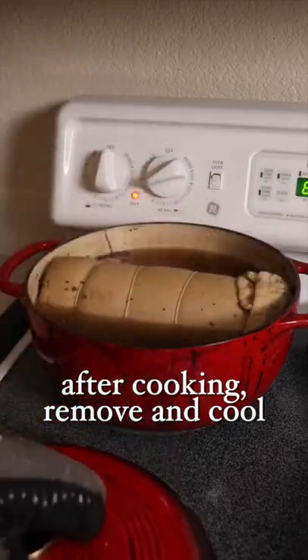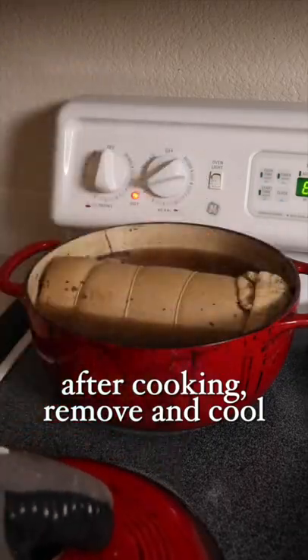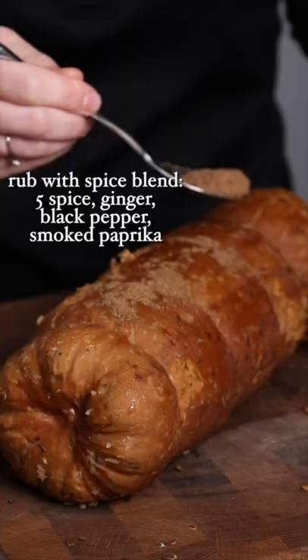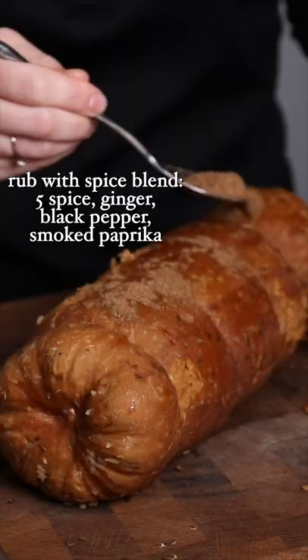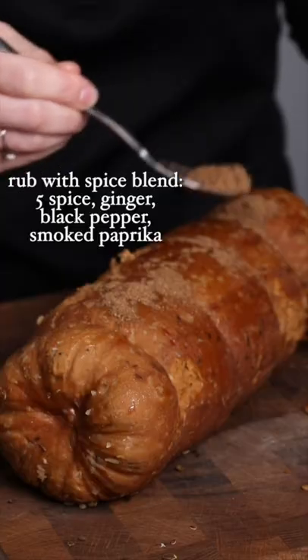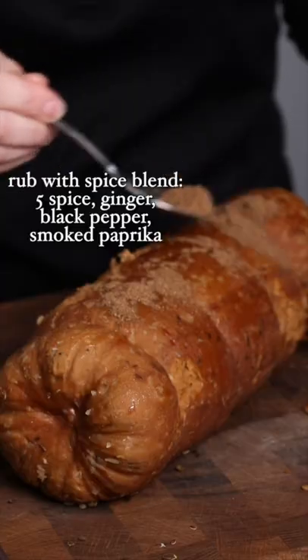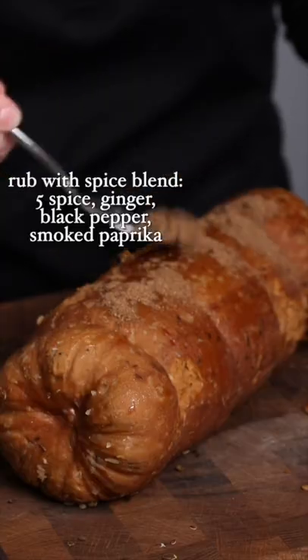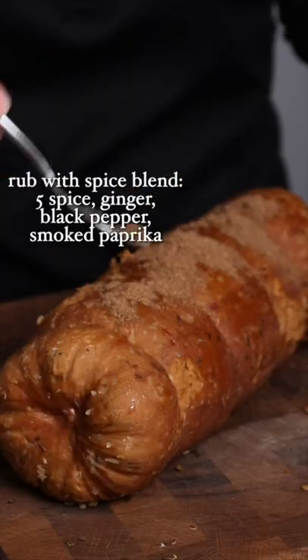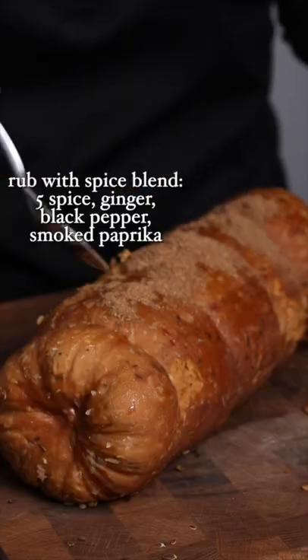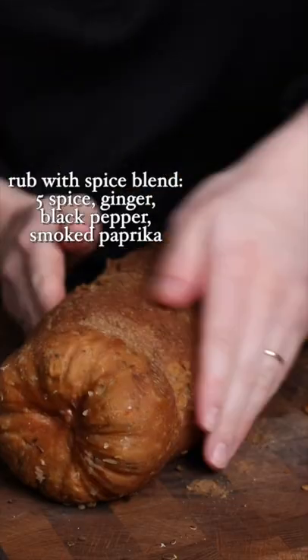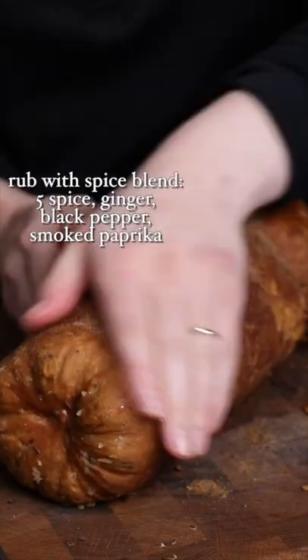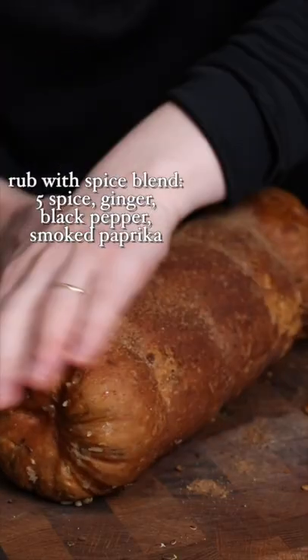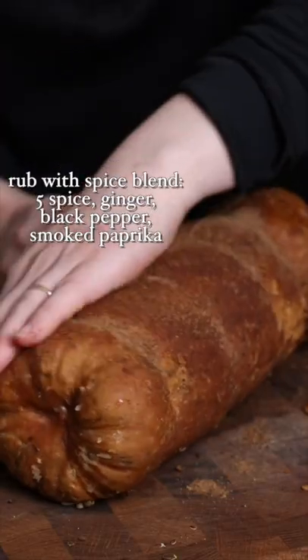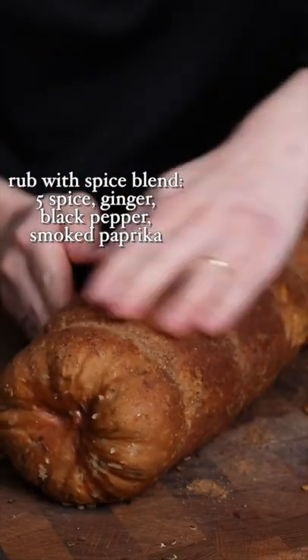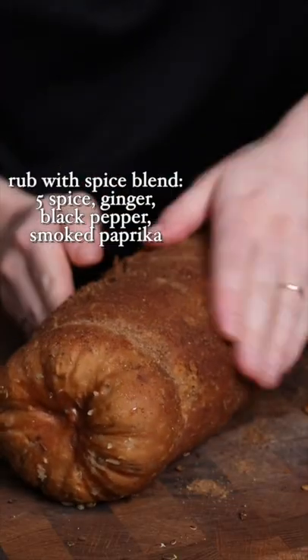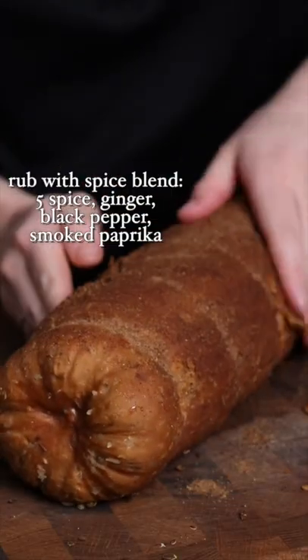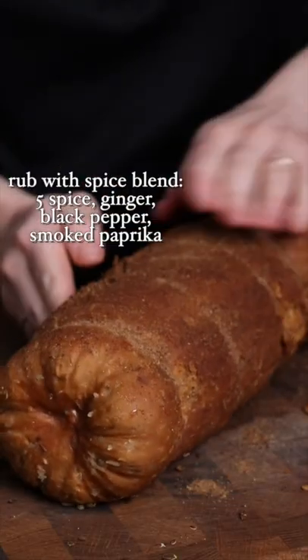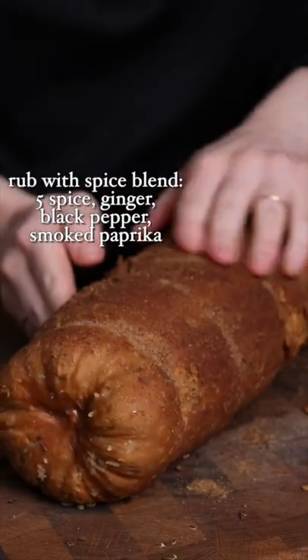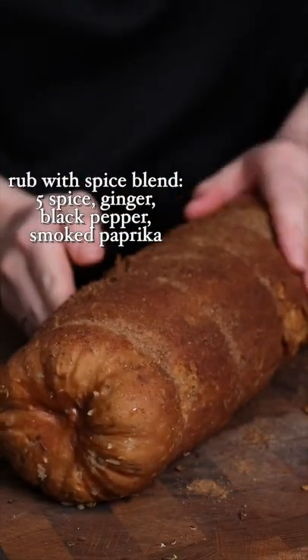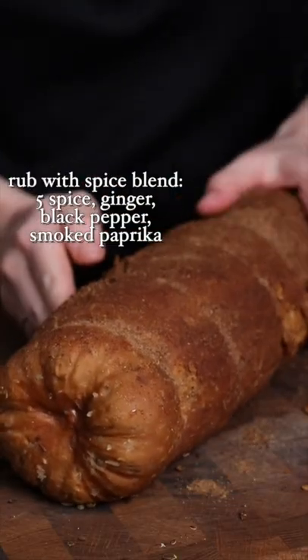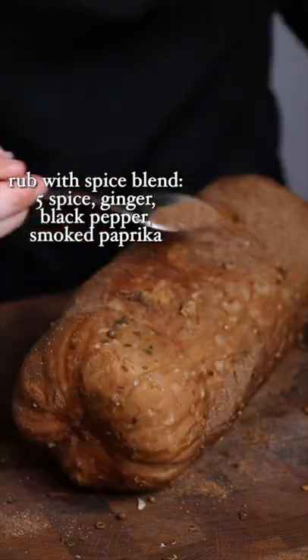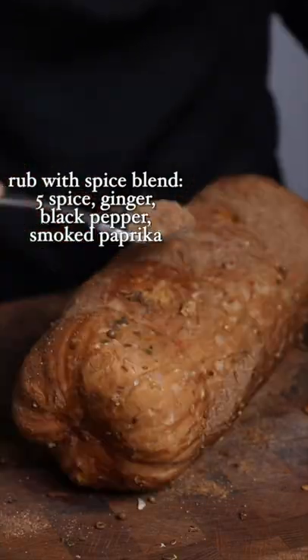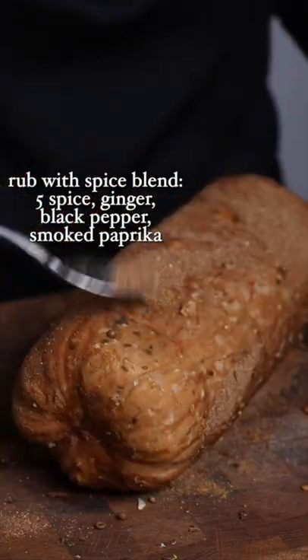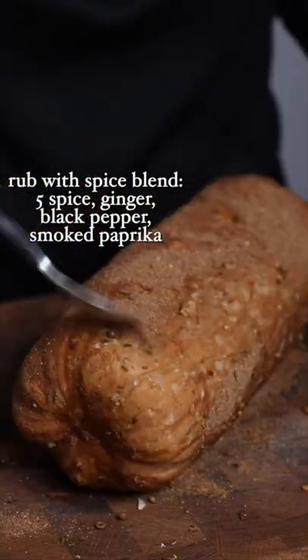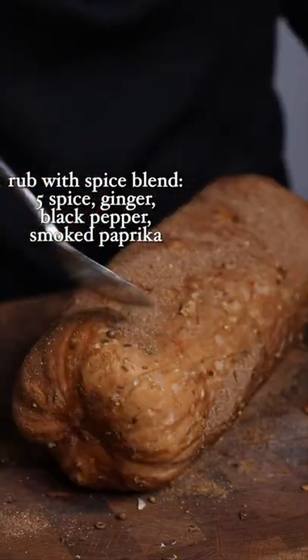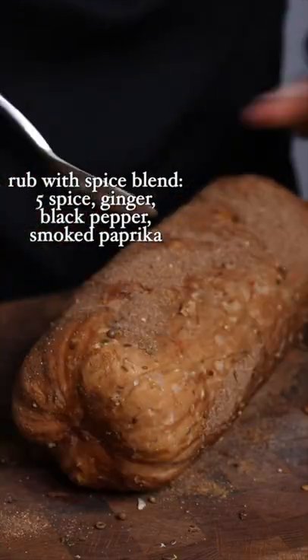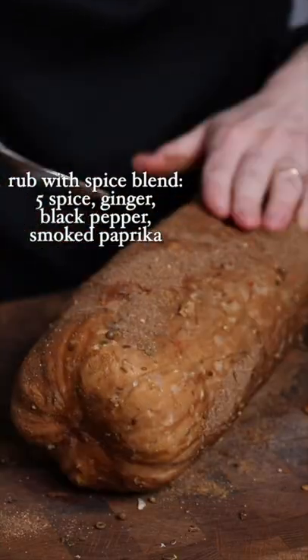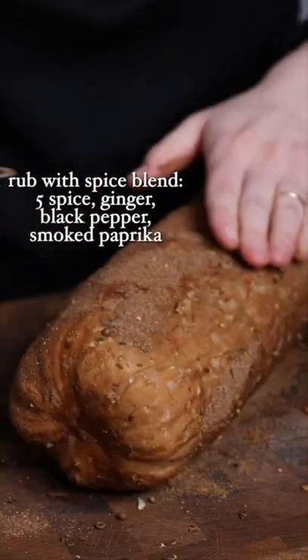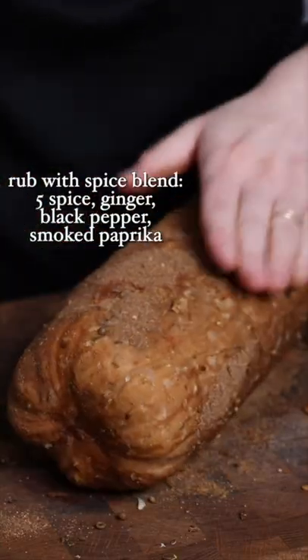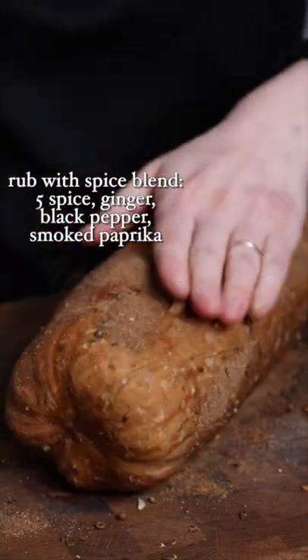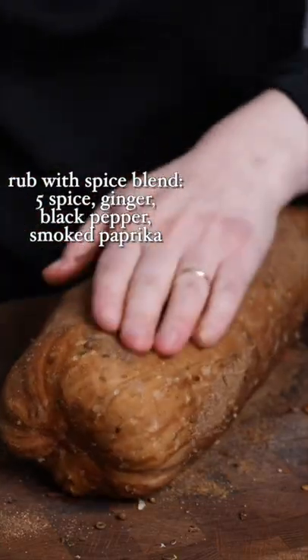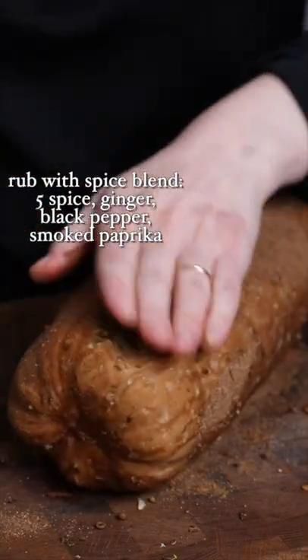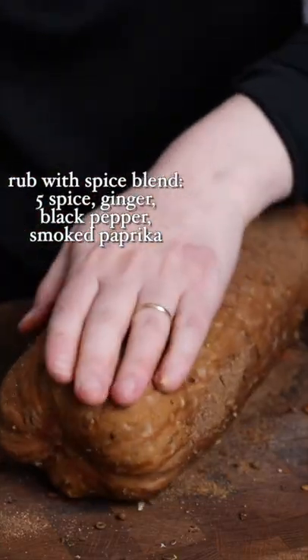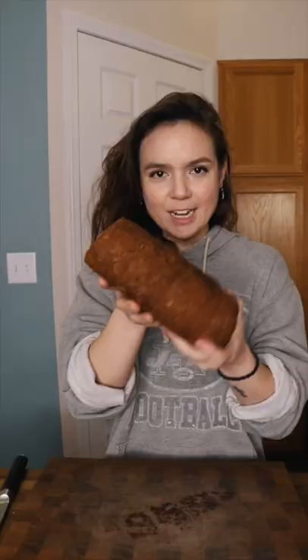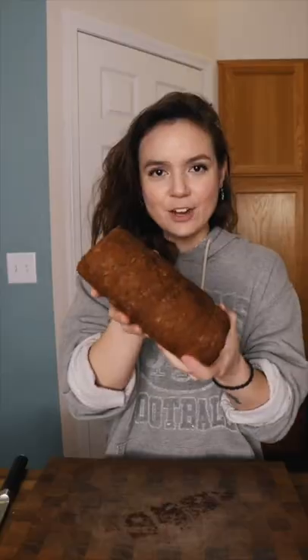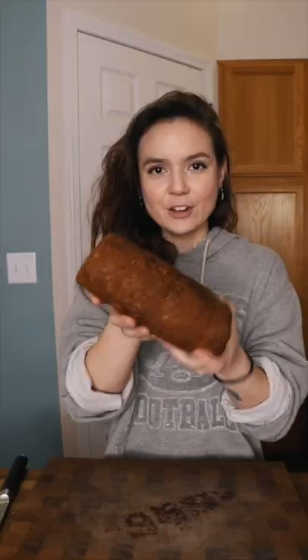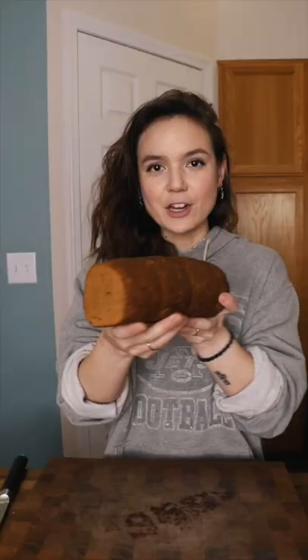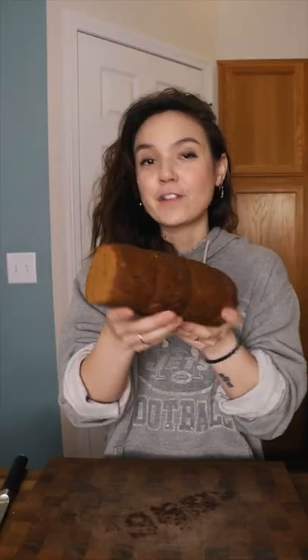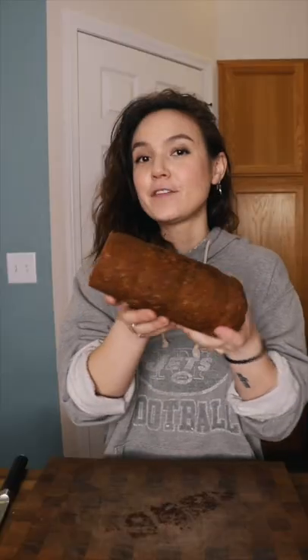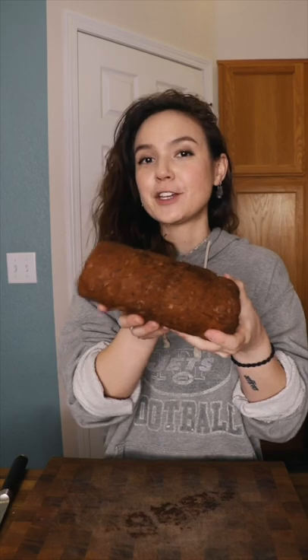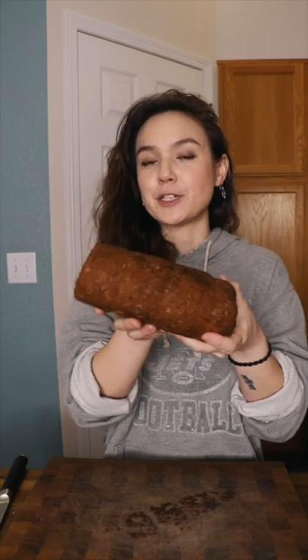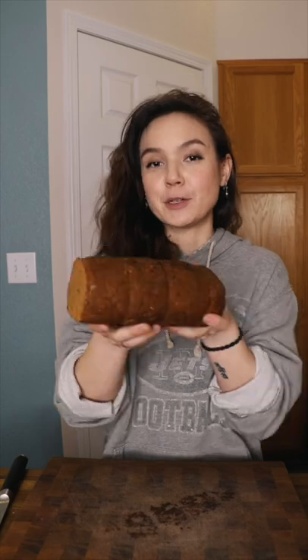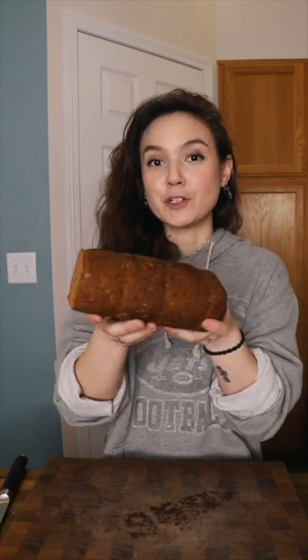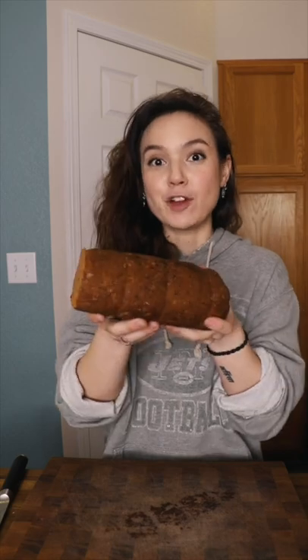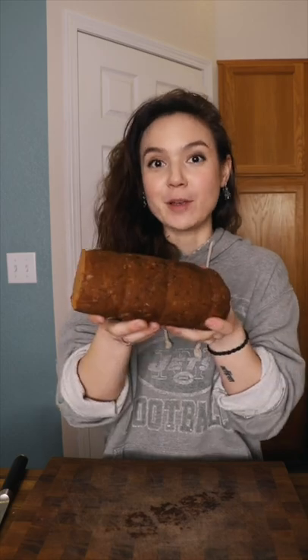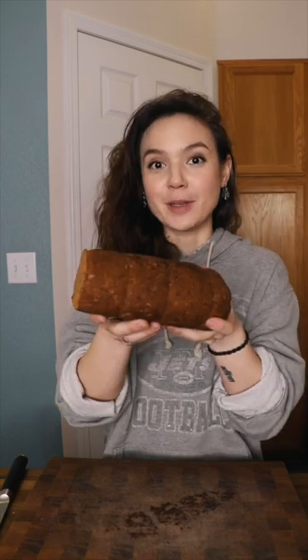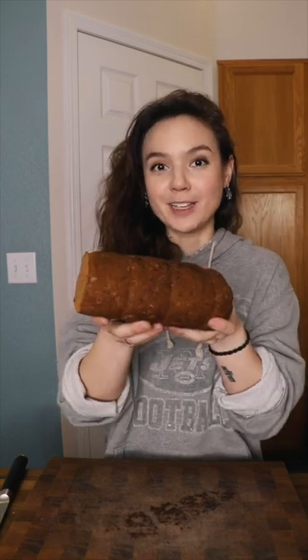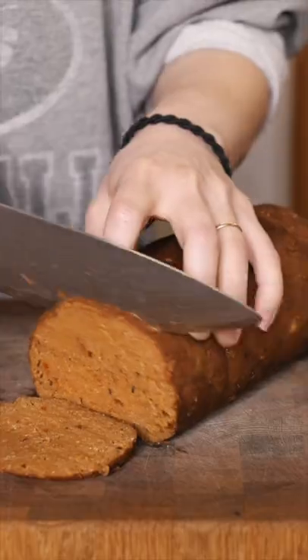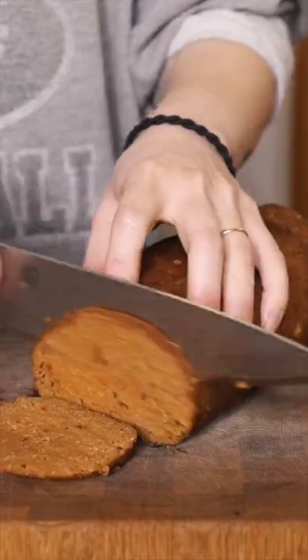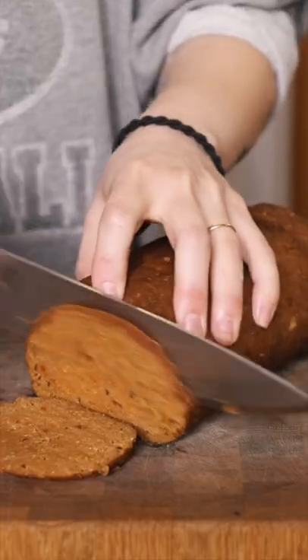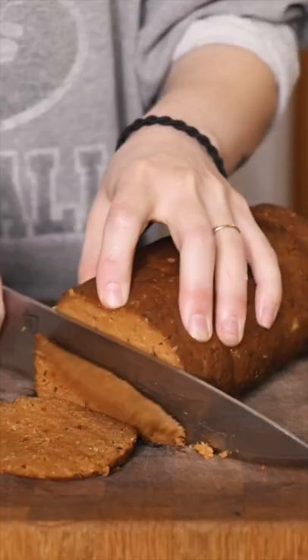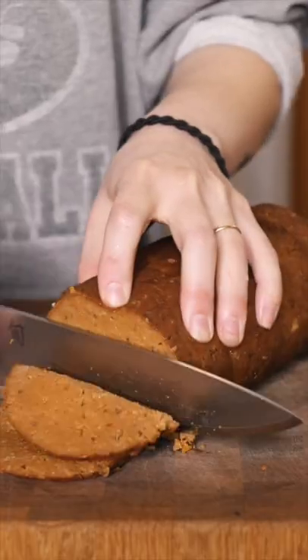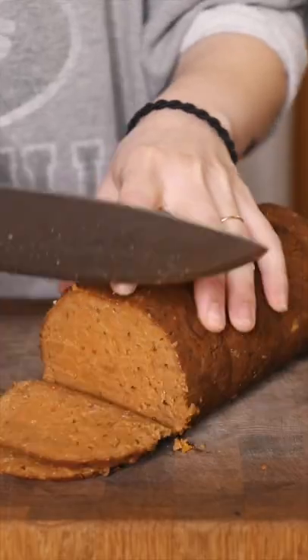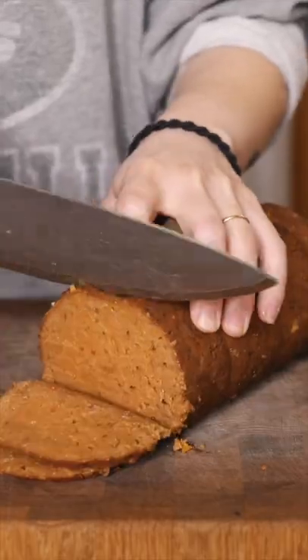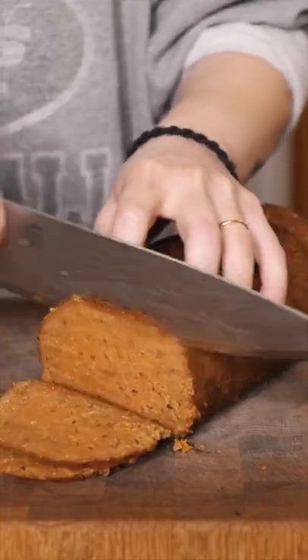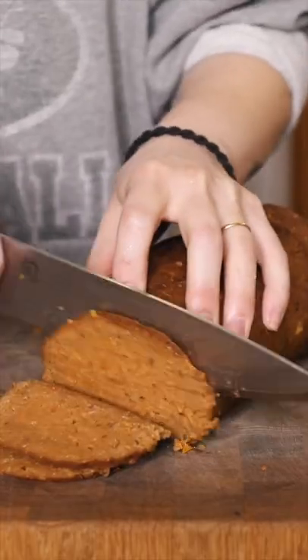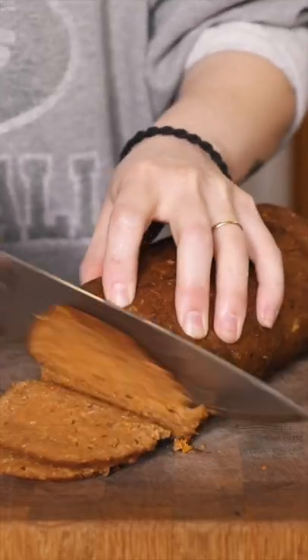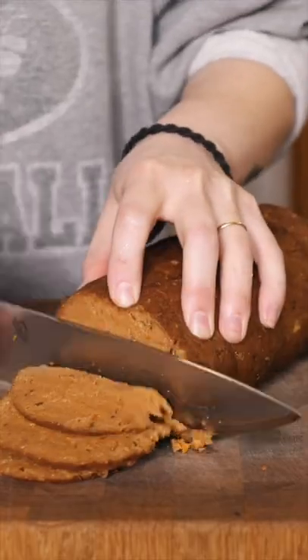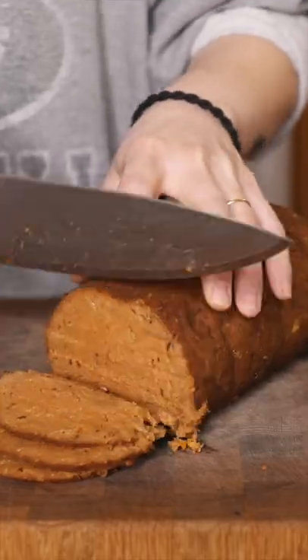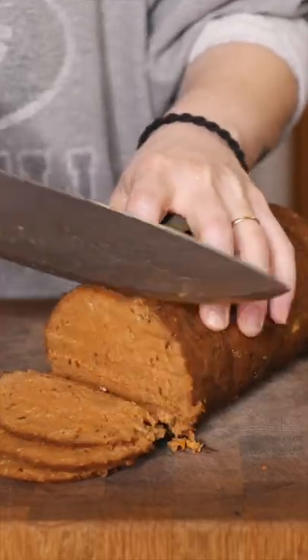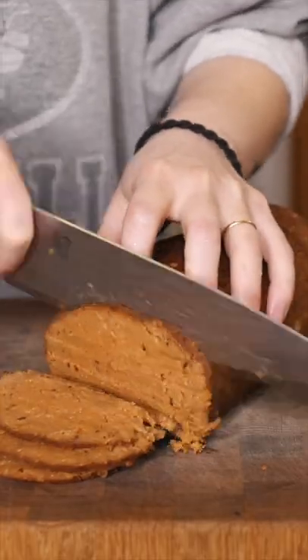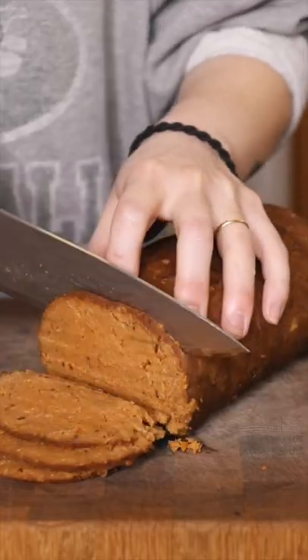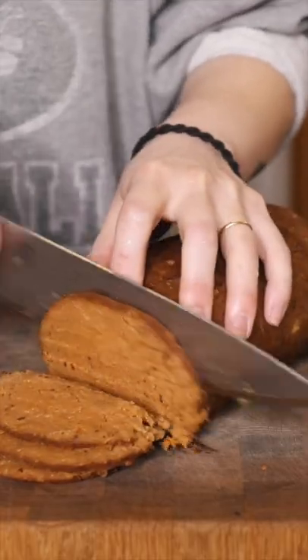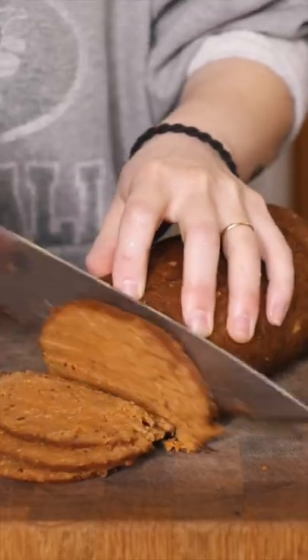Then you're gonna rub it with a spice blend. Here's our finished pastrami. Let's give her a slice.